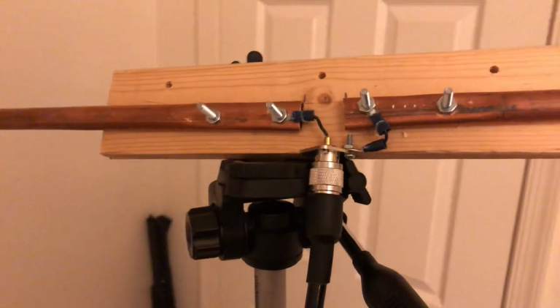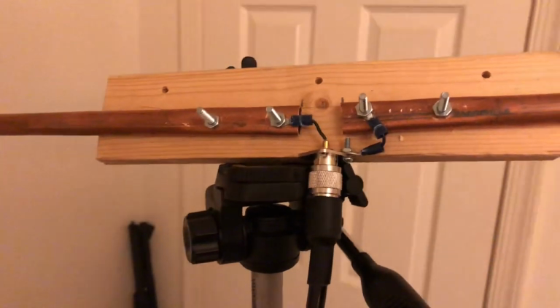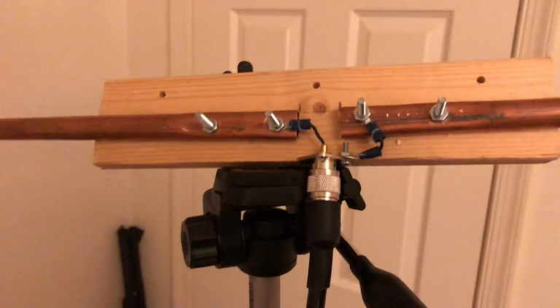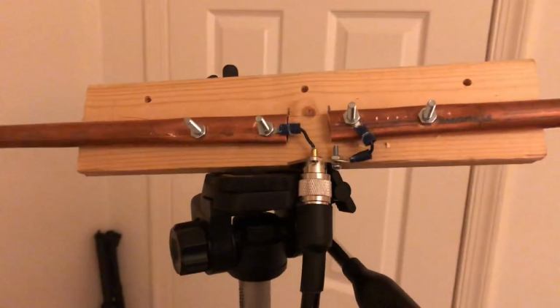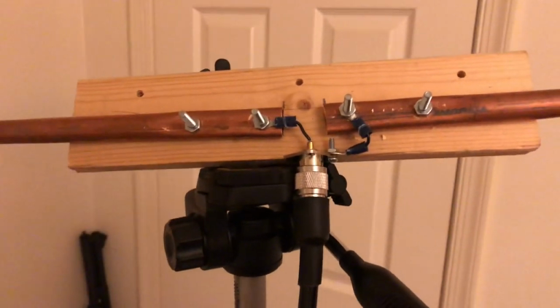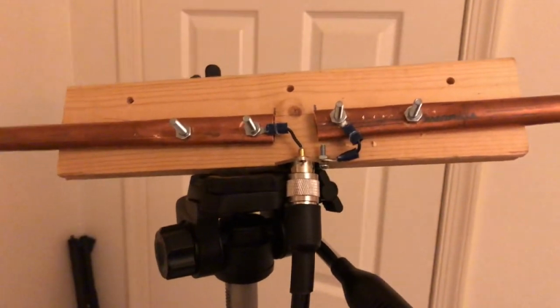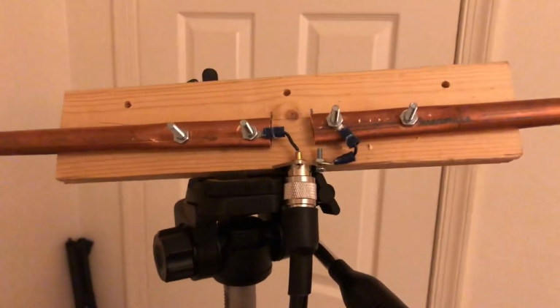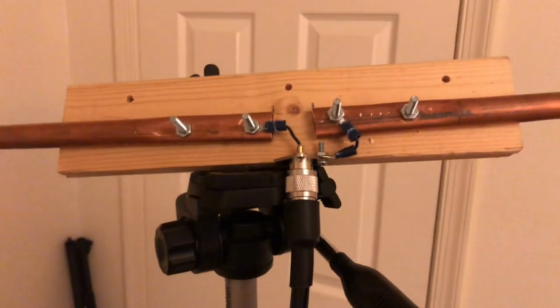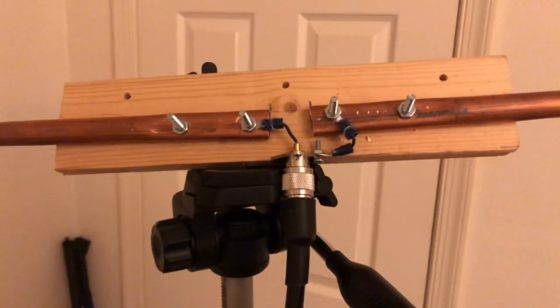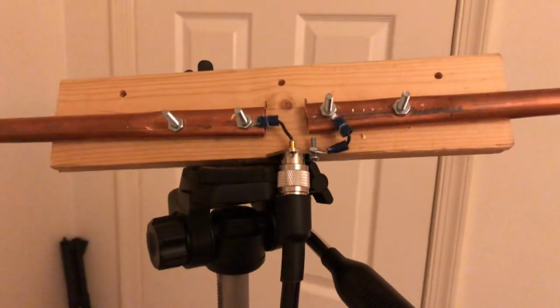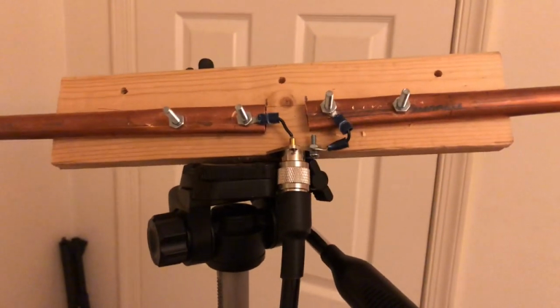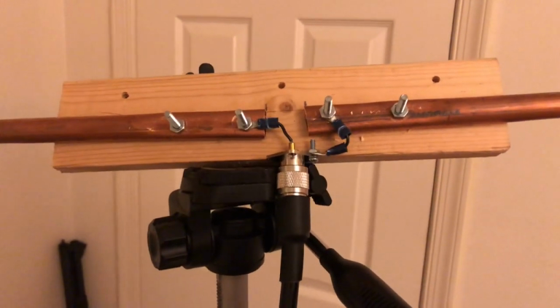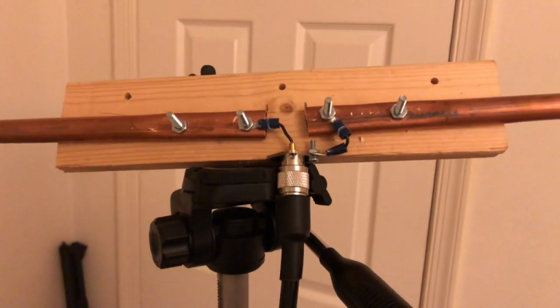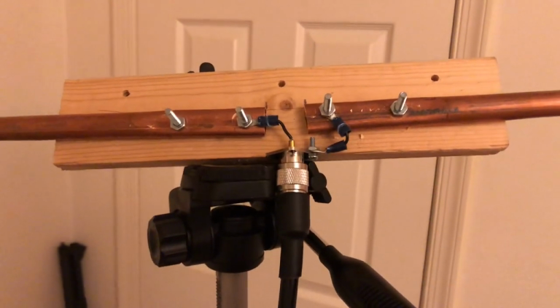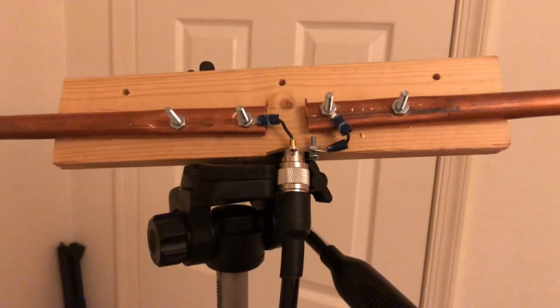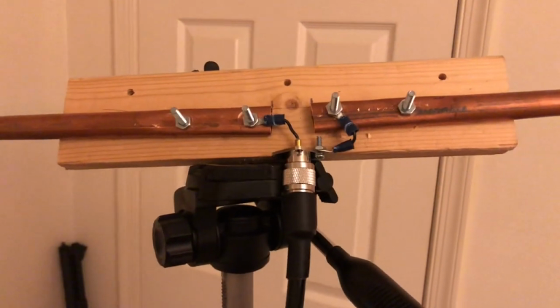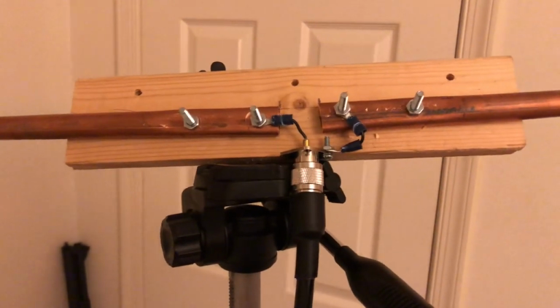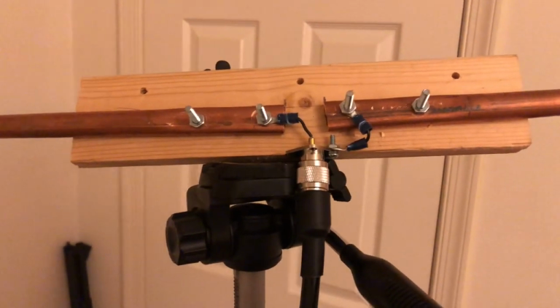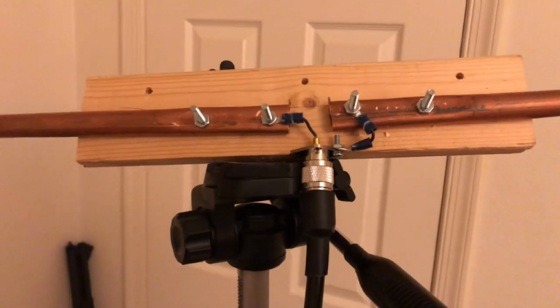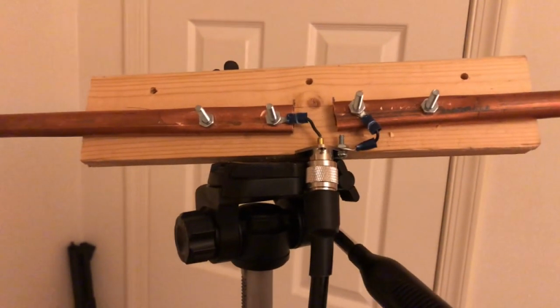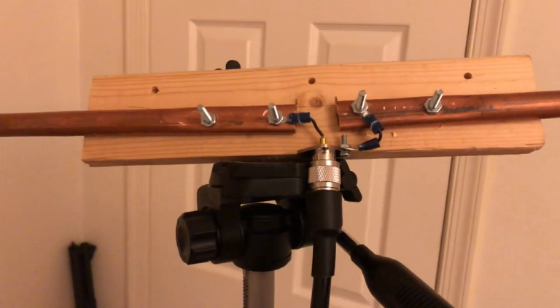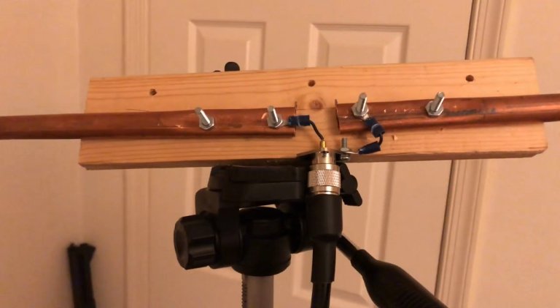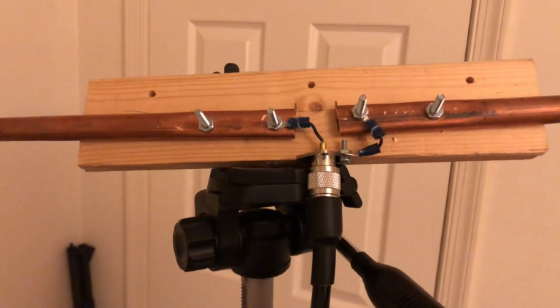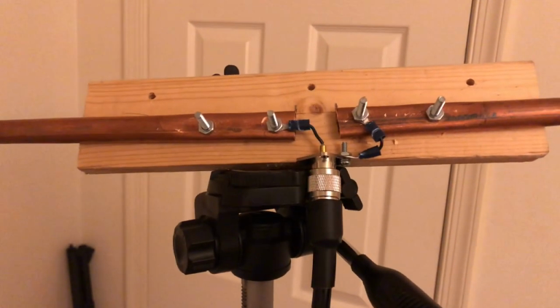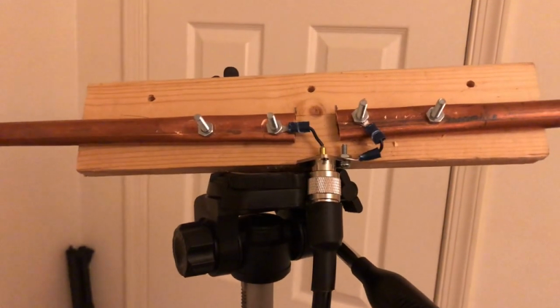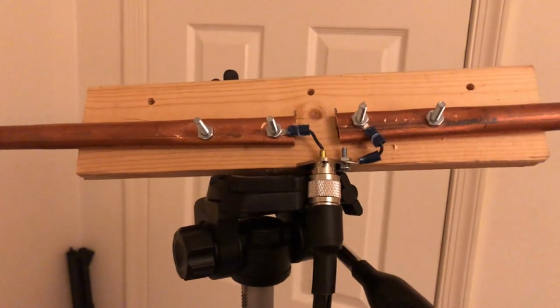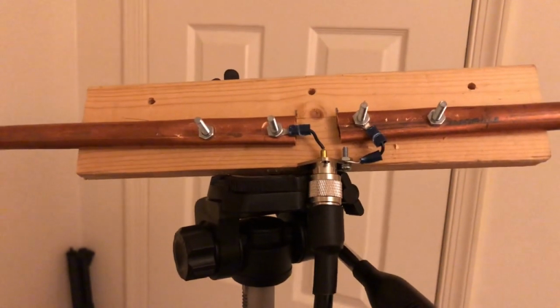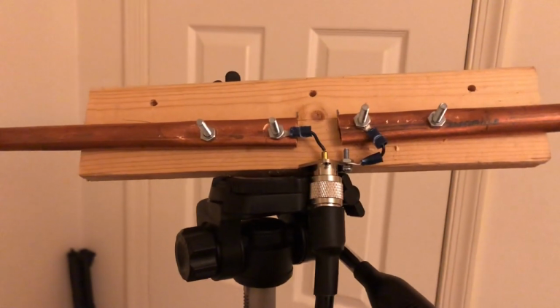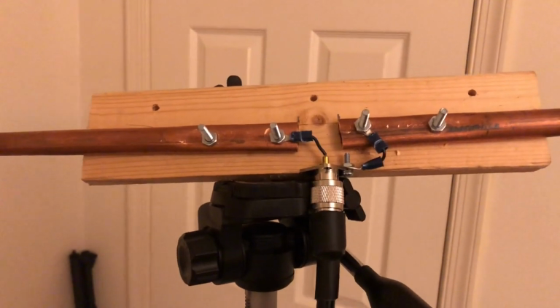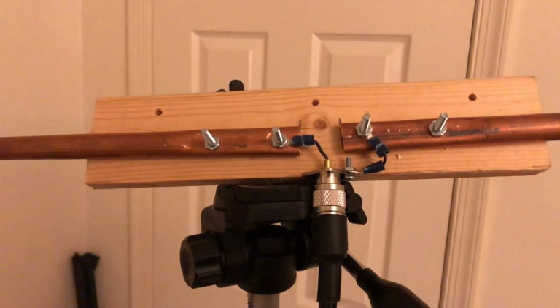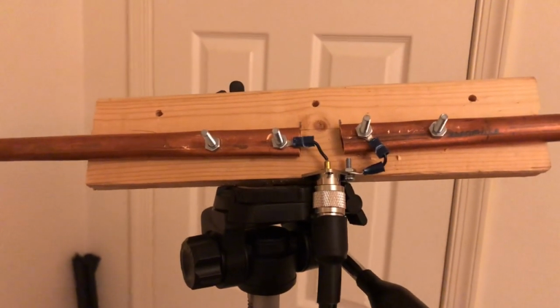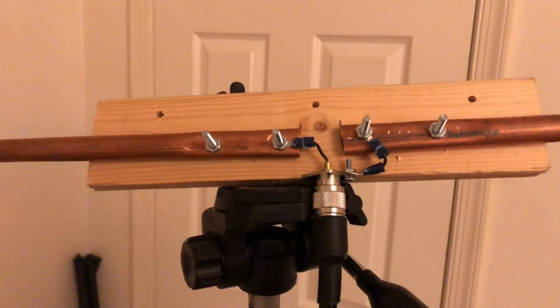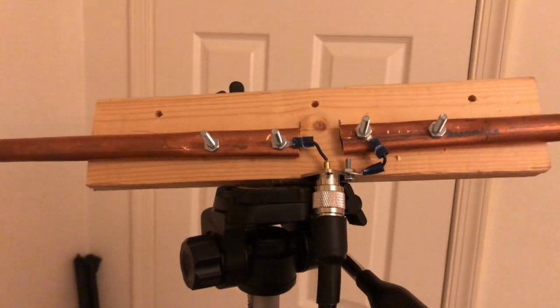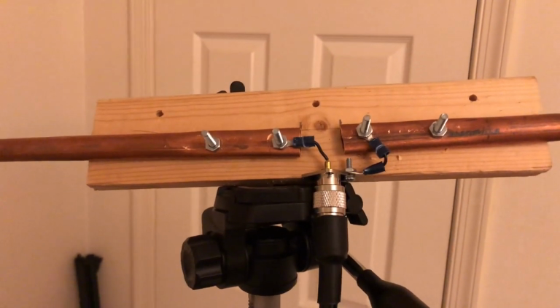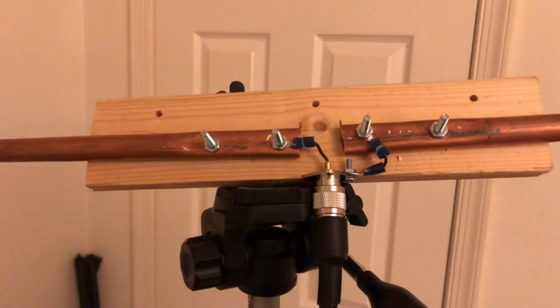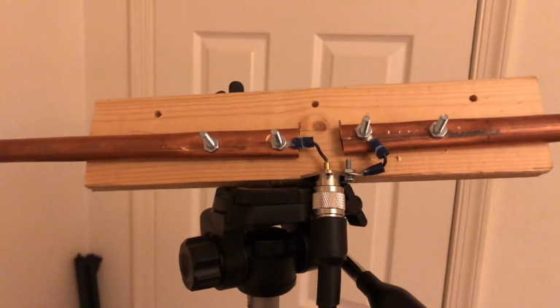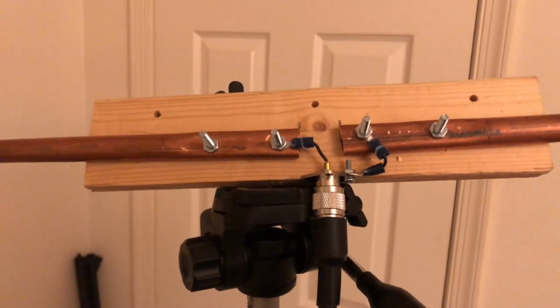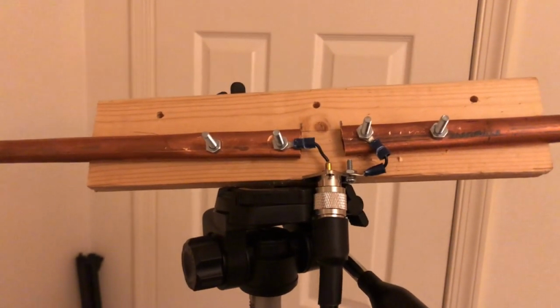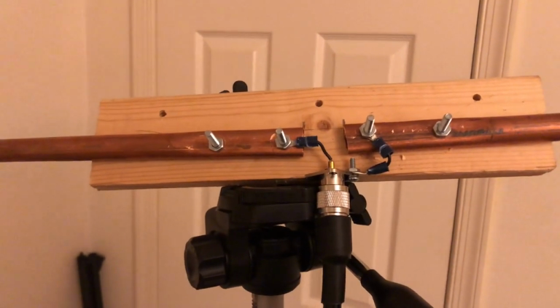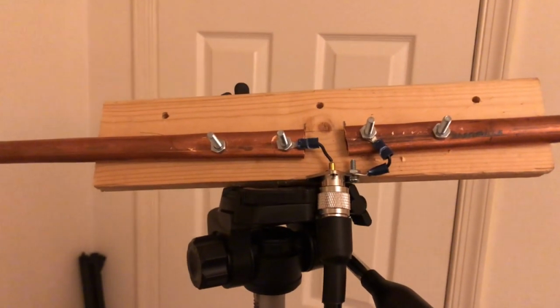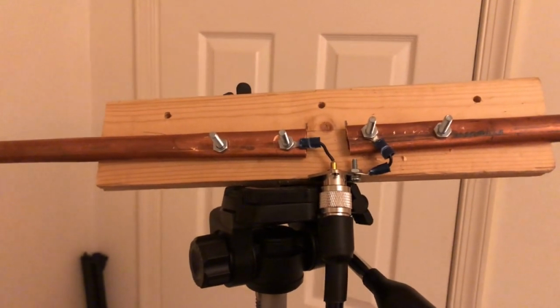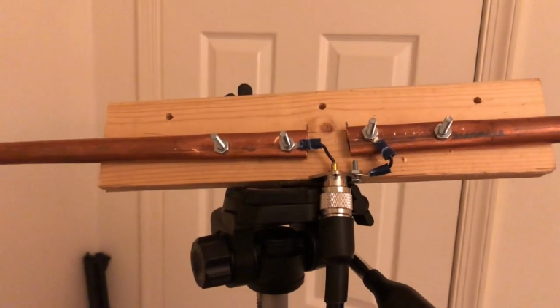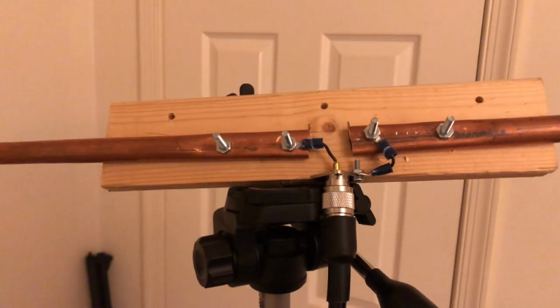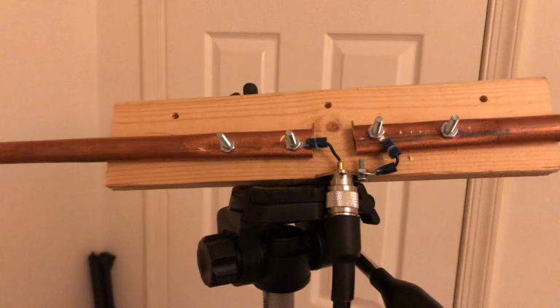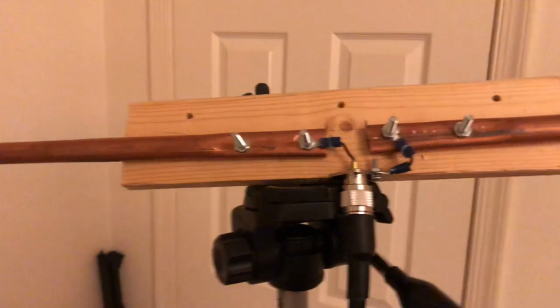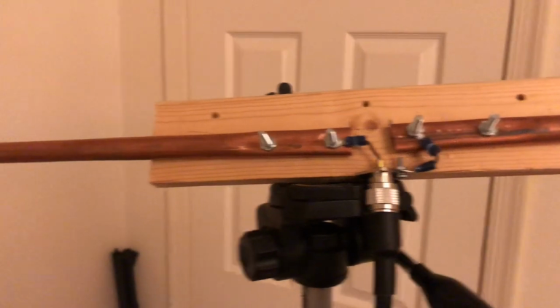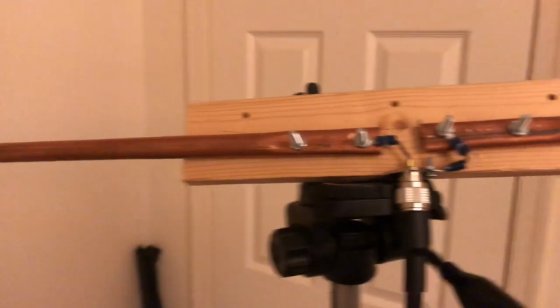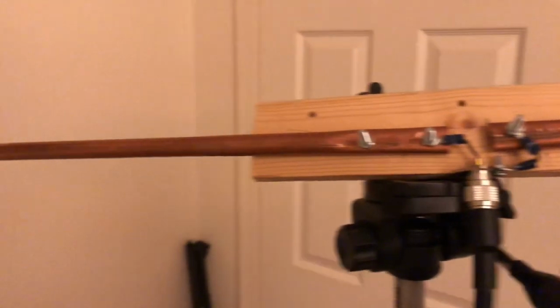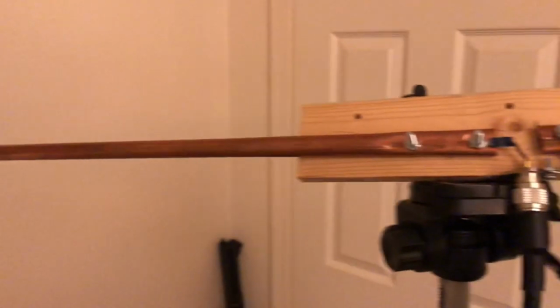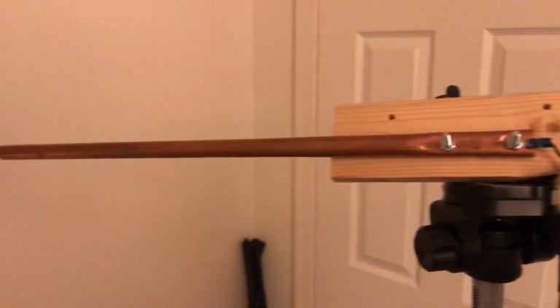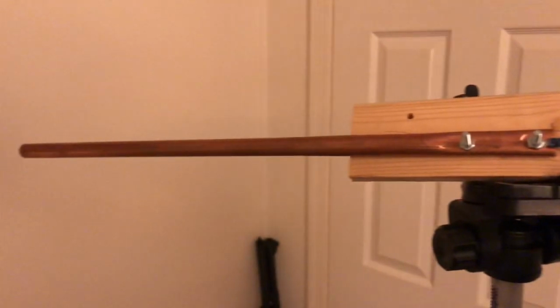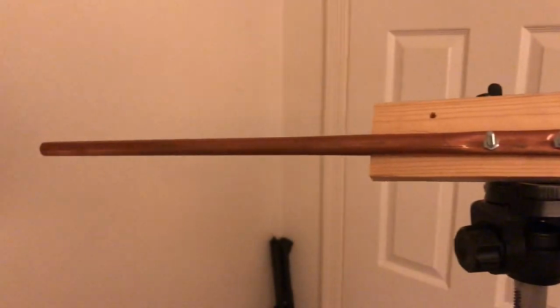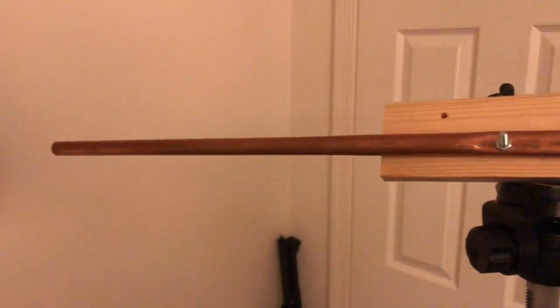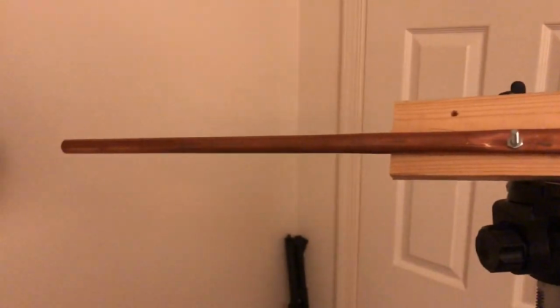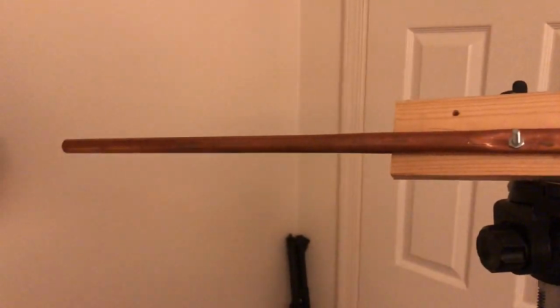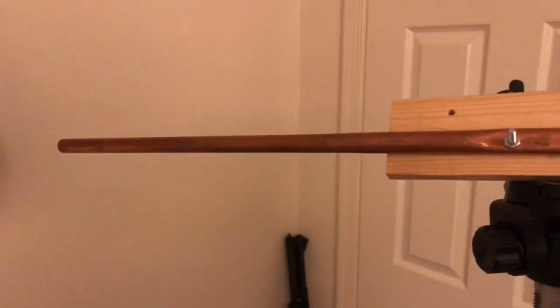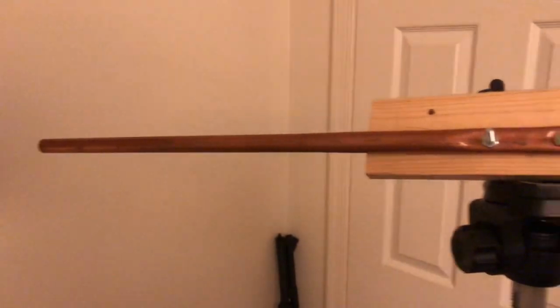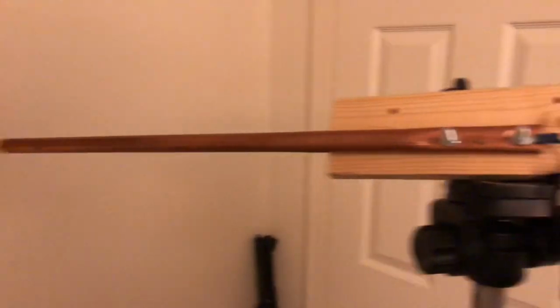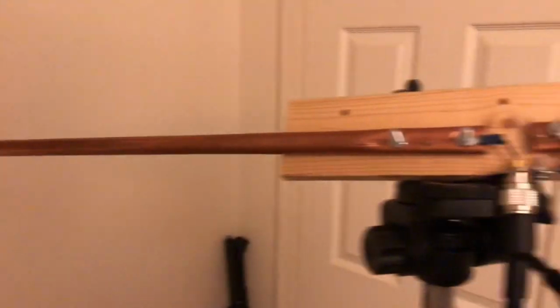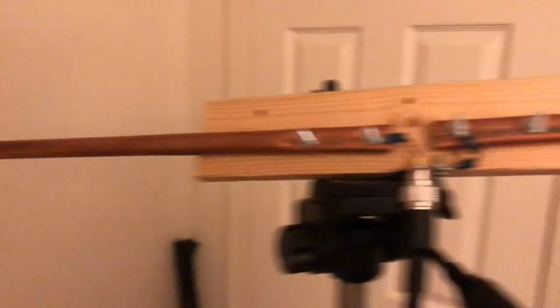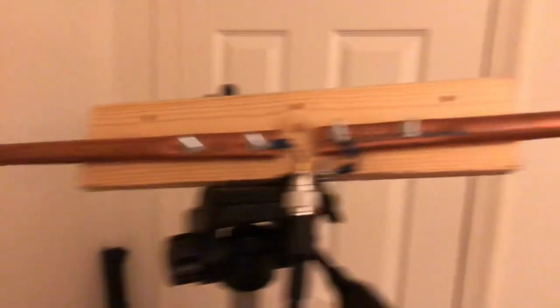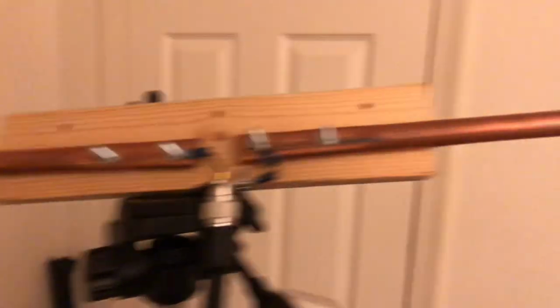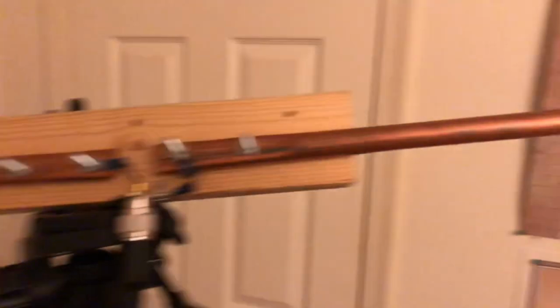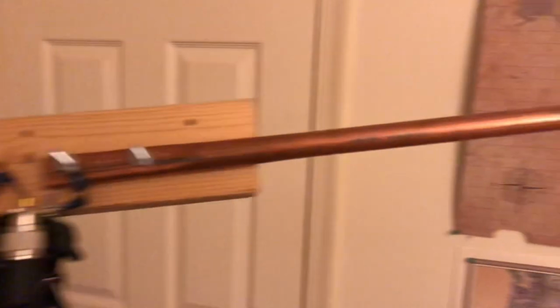It's horizontally polarized. I want to use it for single sideband use, if there's ever an opening.